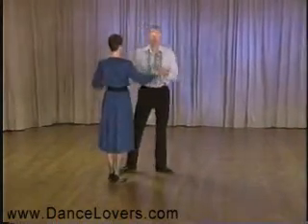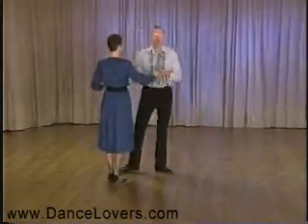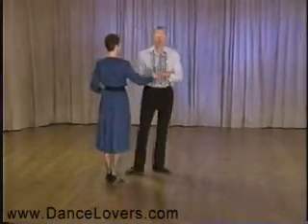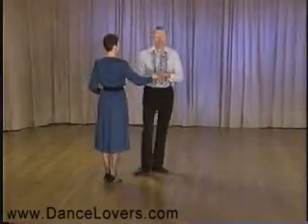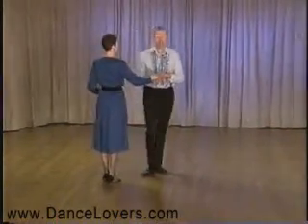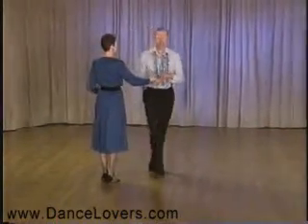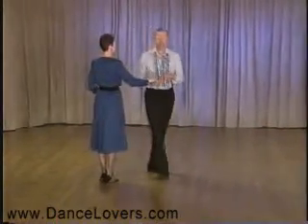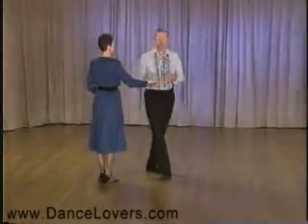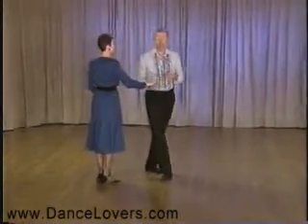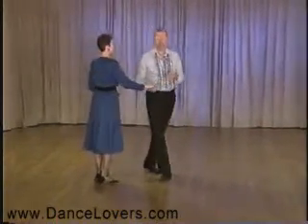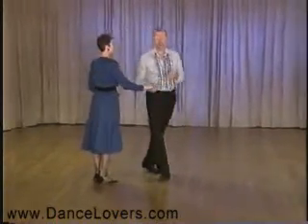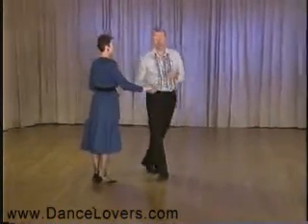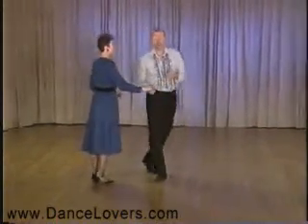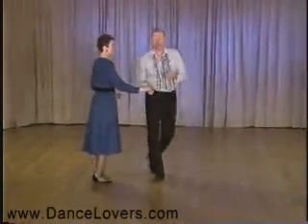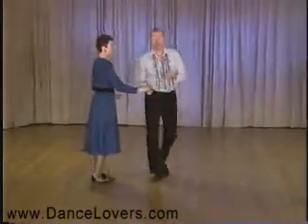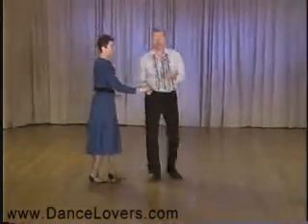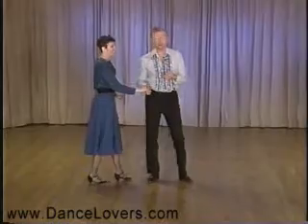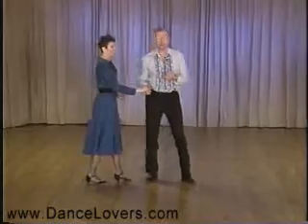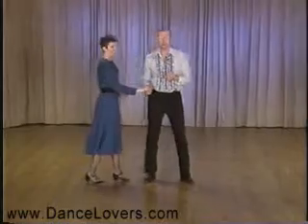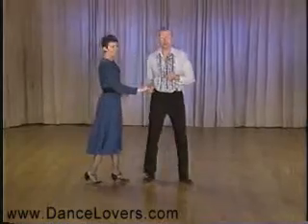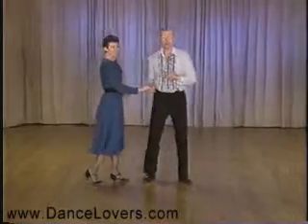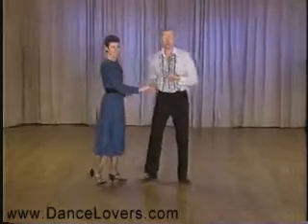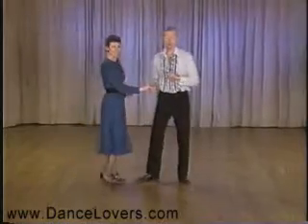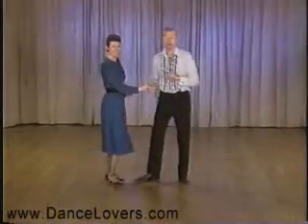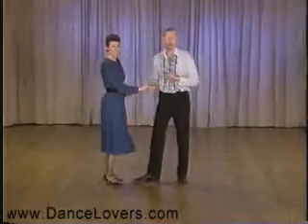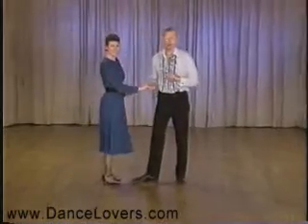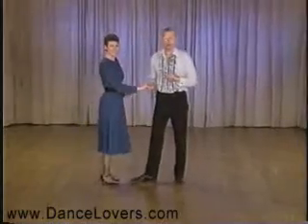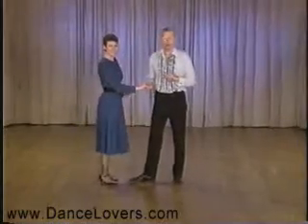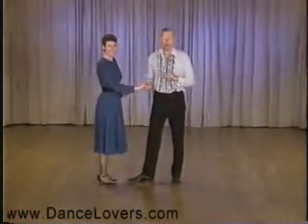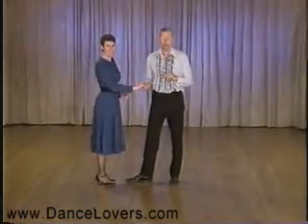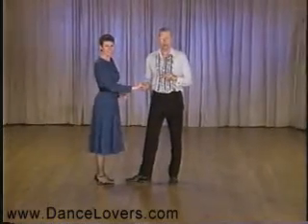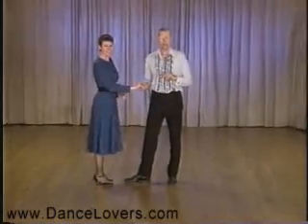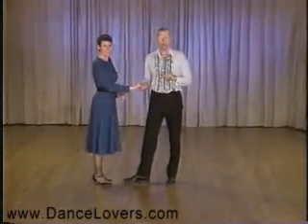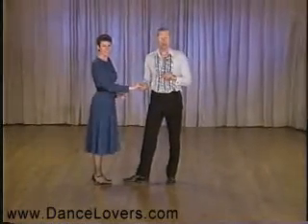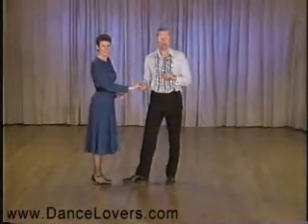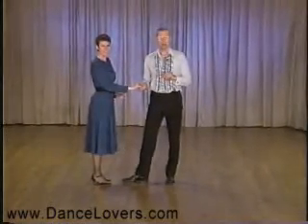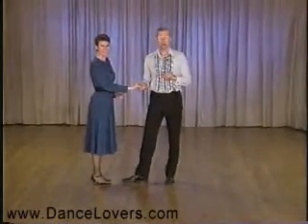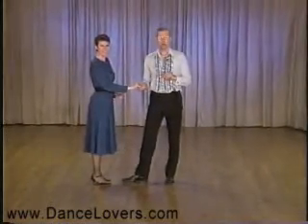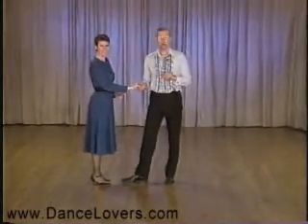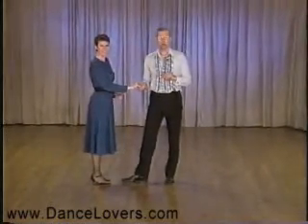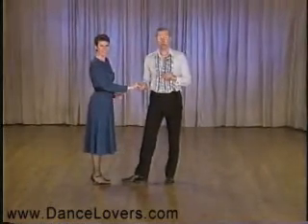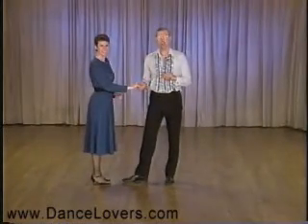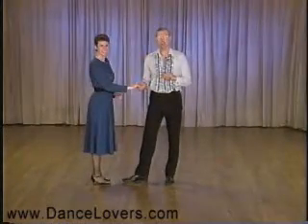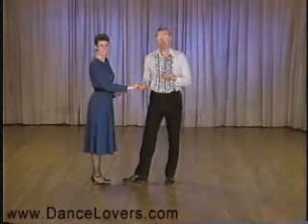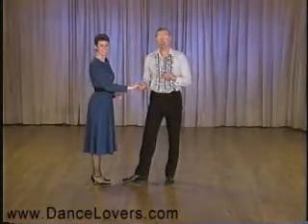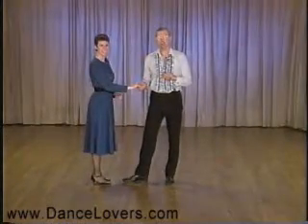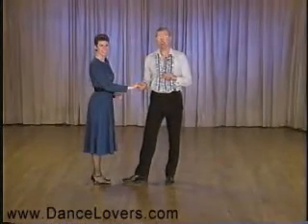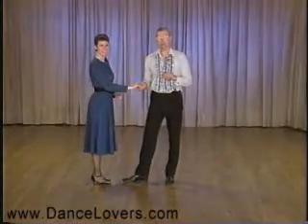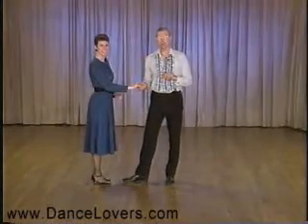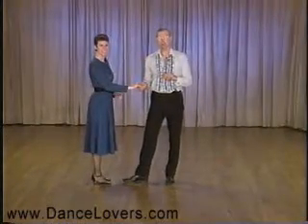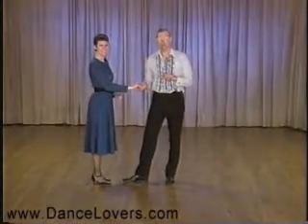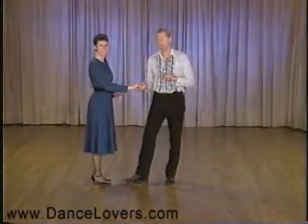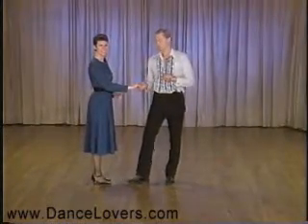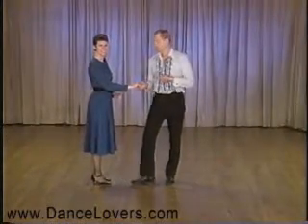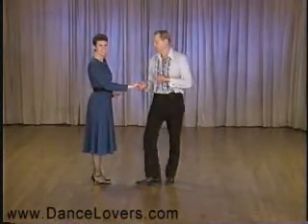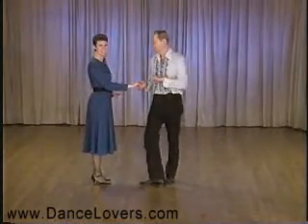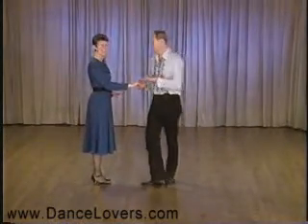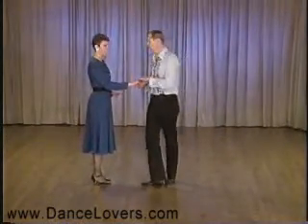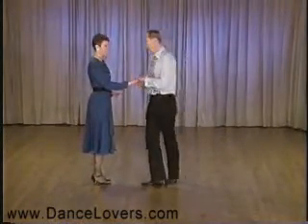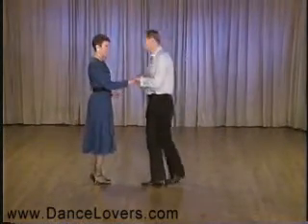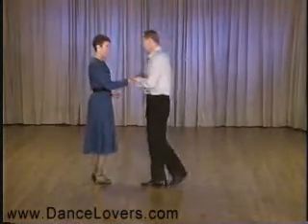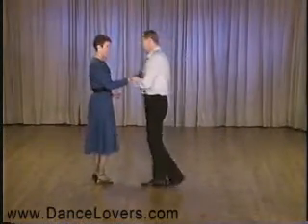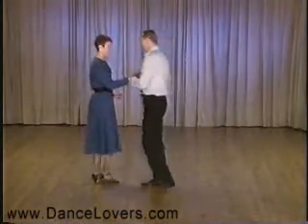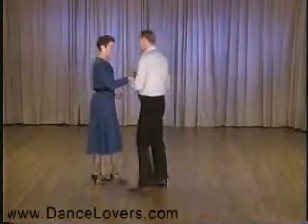This has an advanced ending that we can do with it and I will show that now. It's a fall away with underarm.